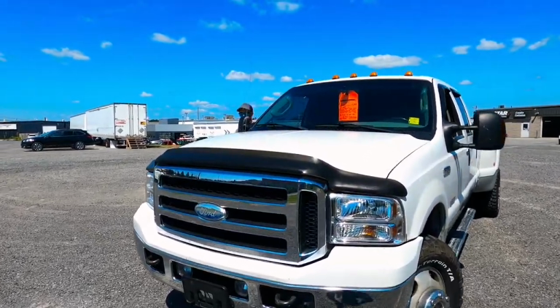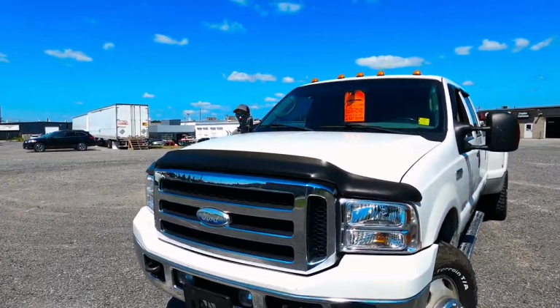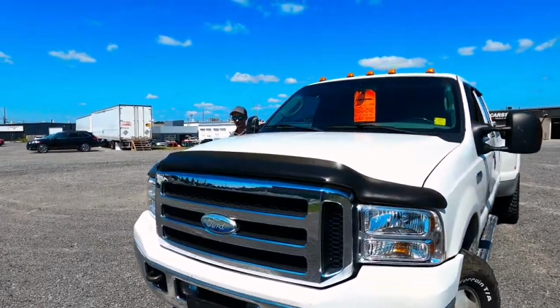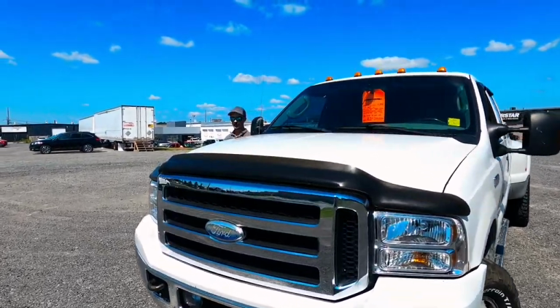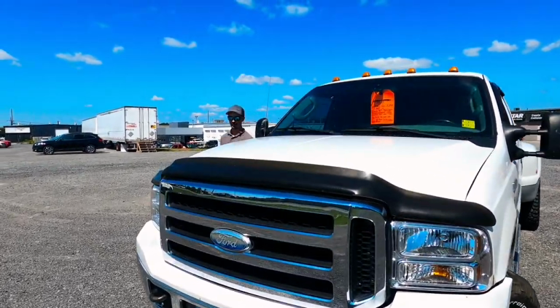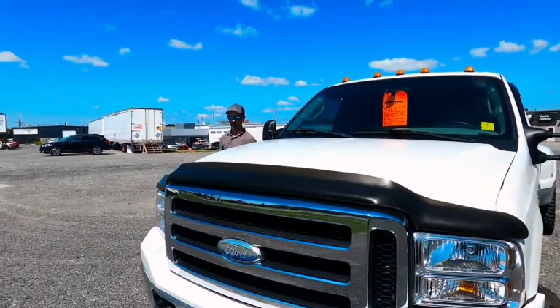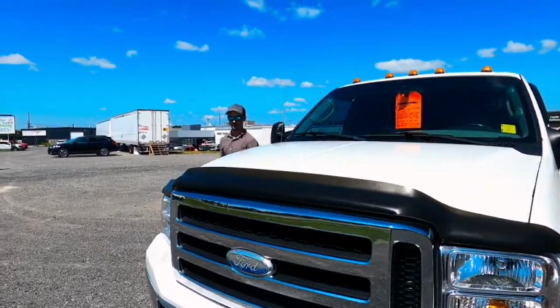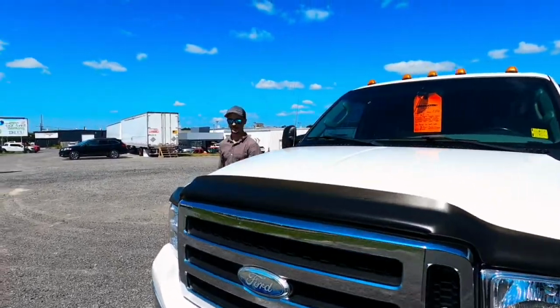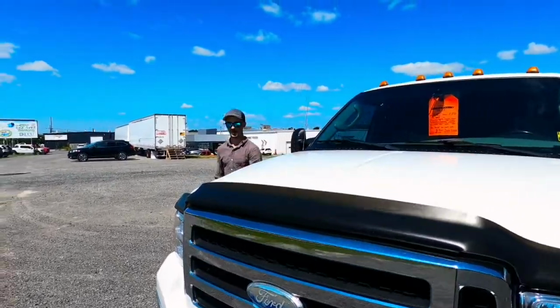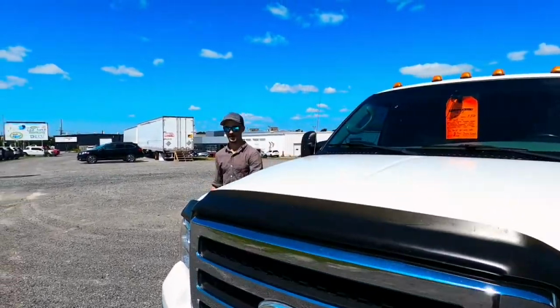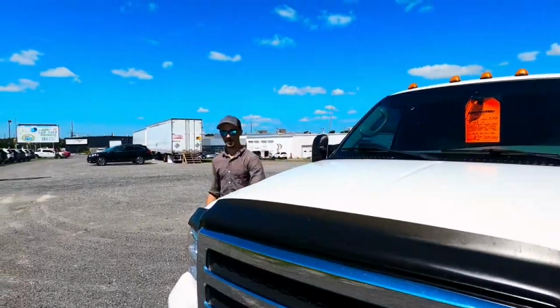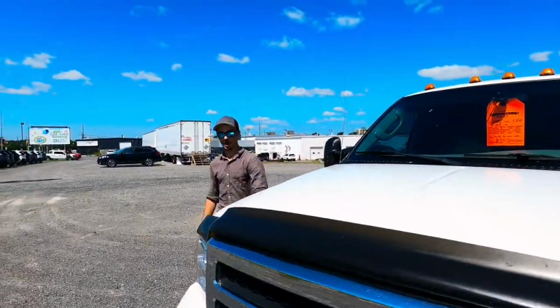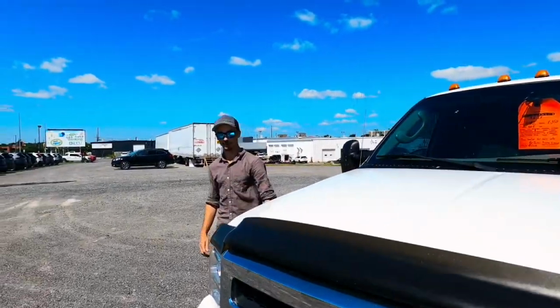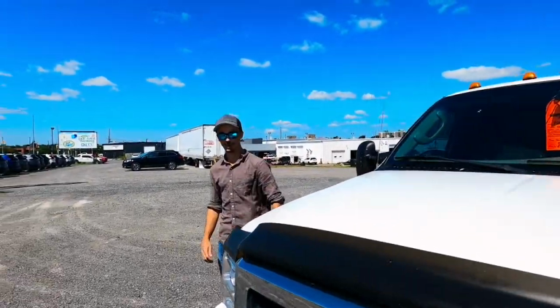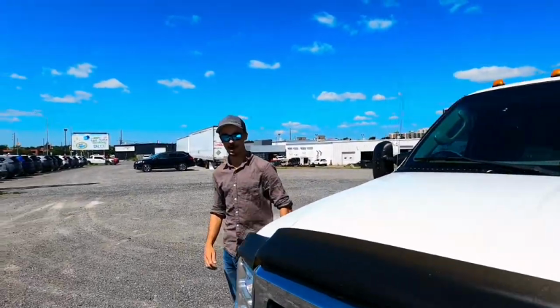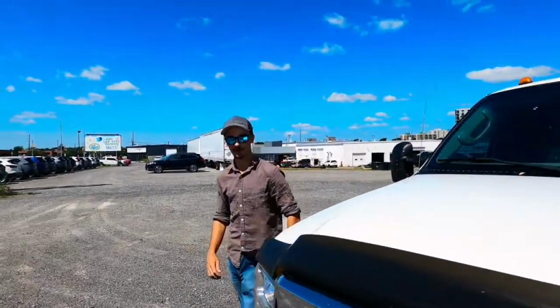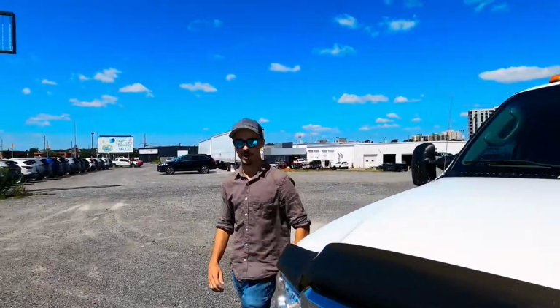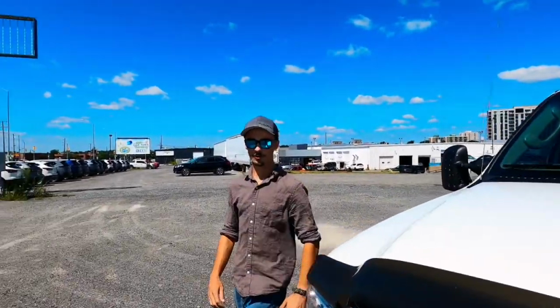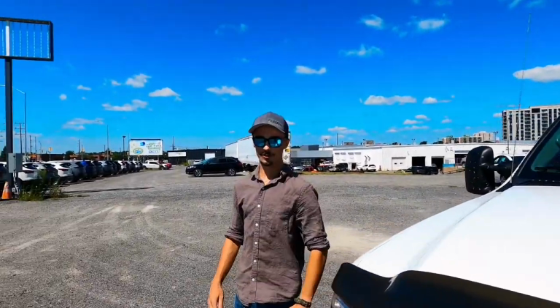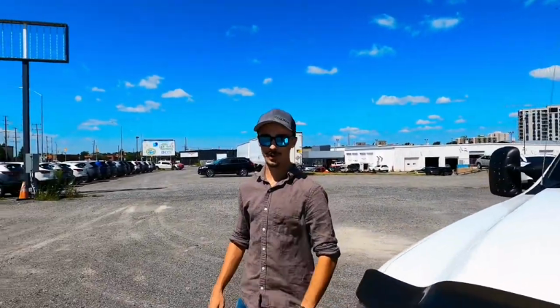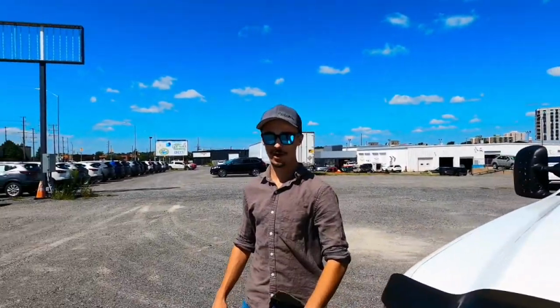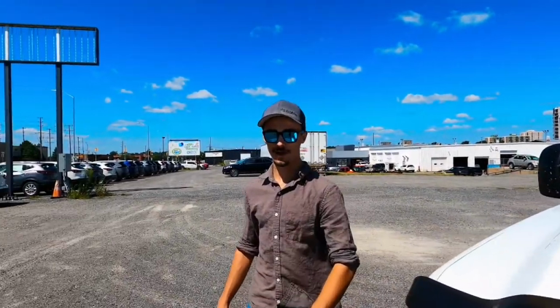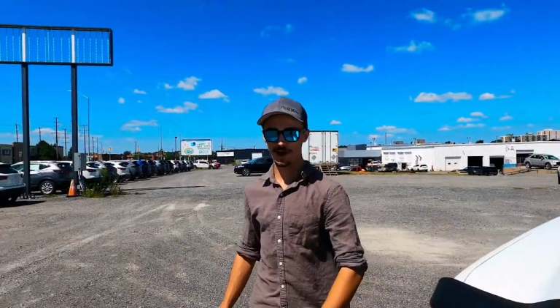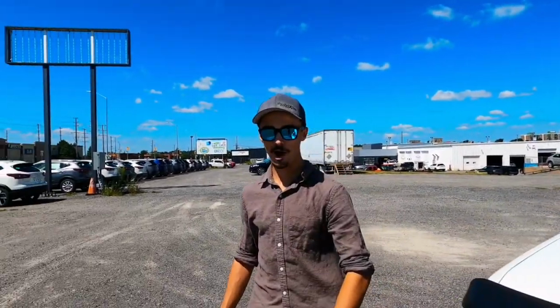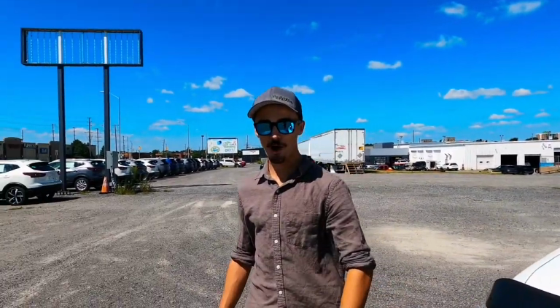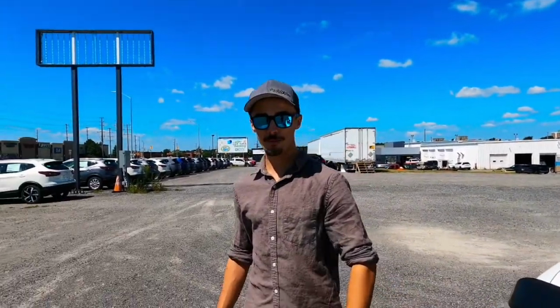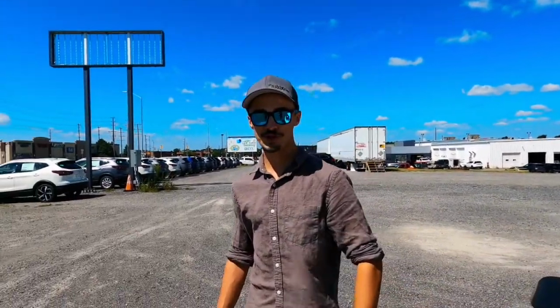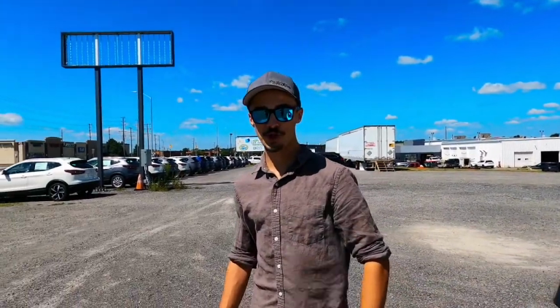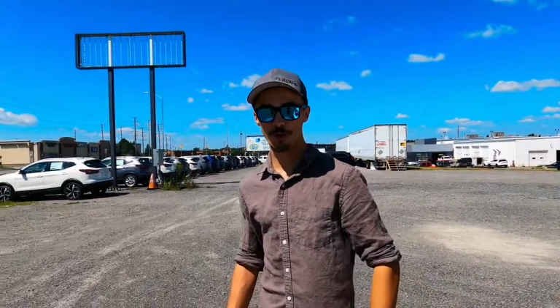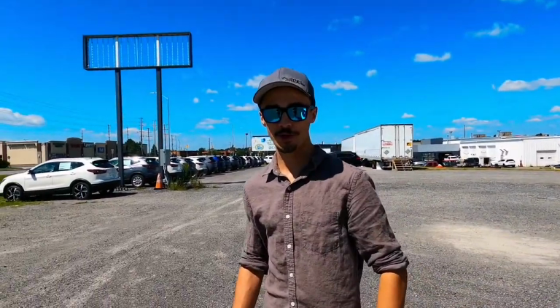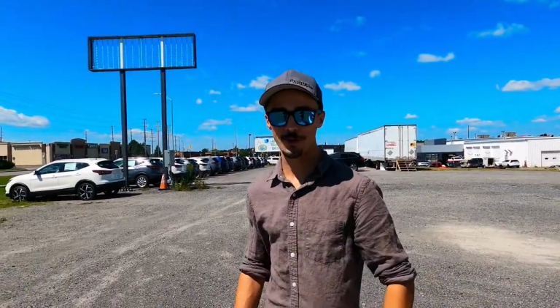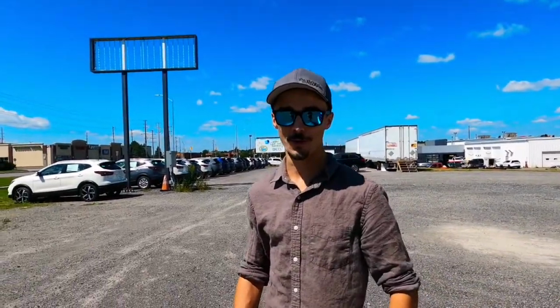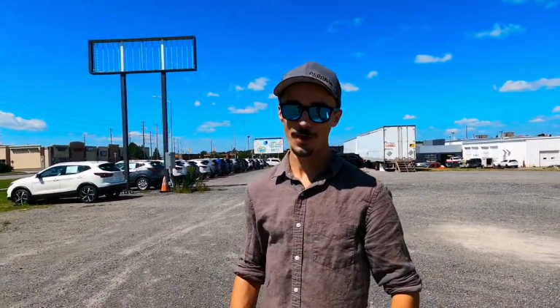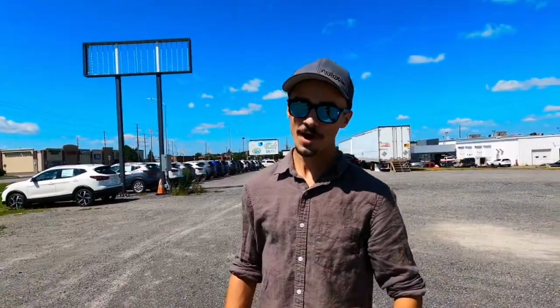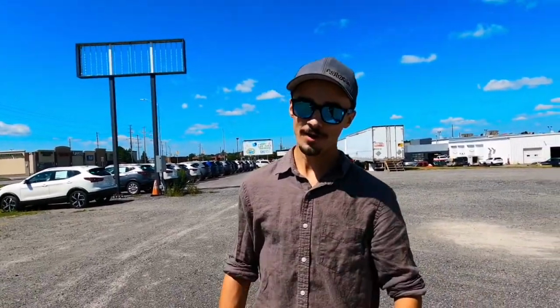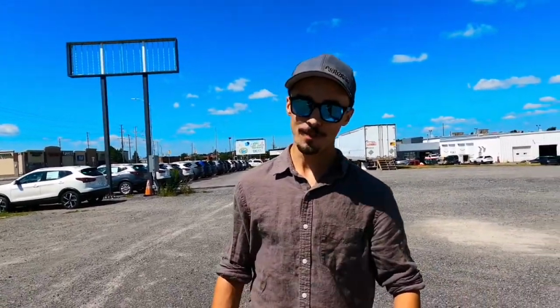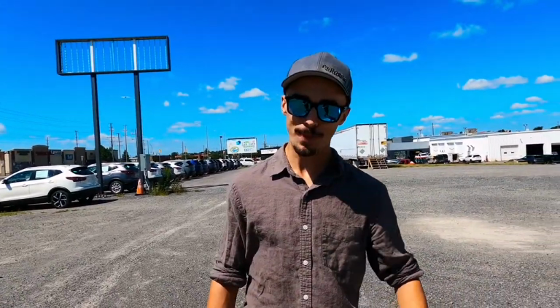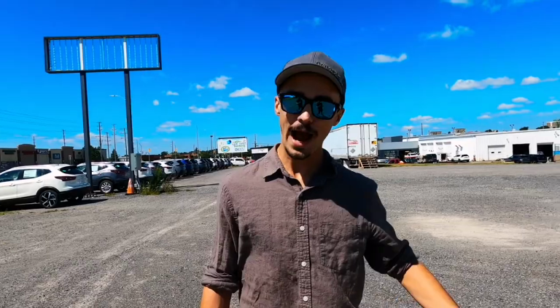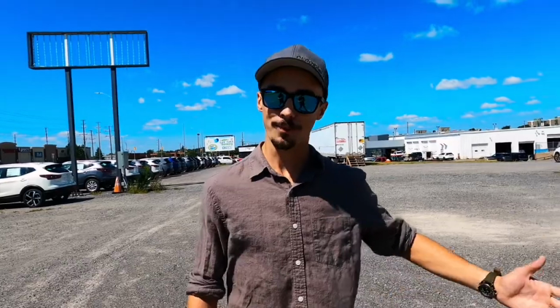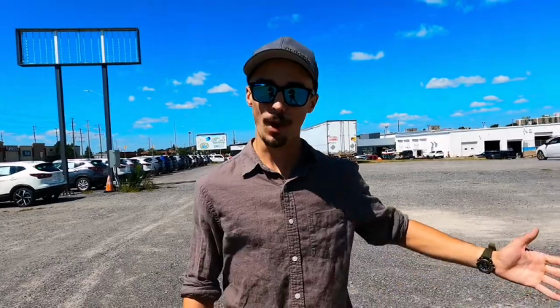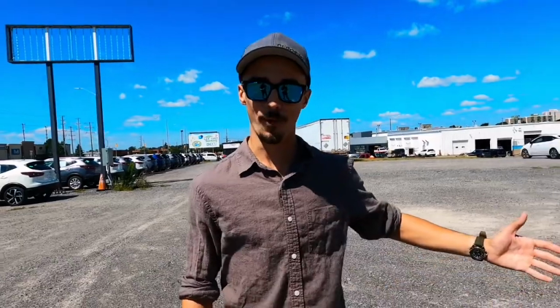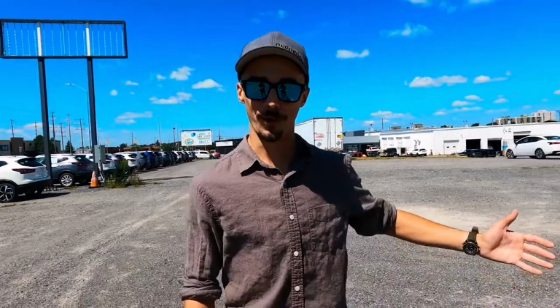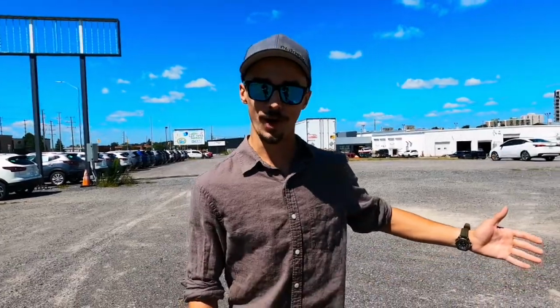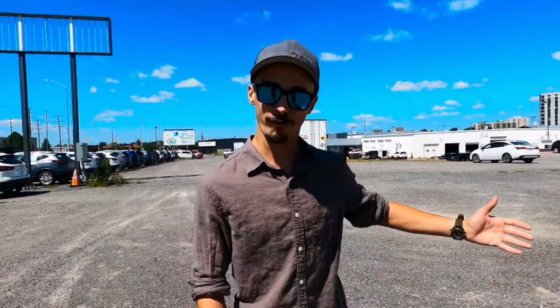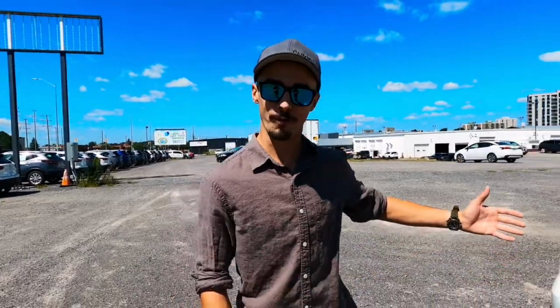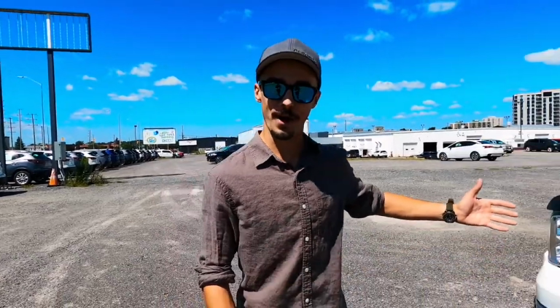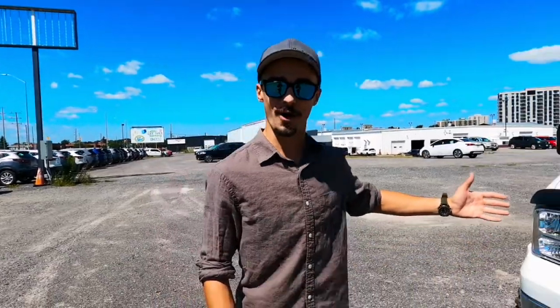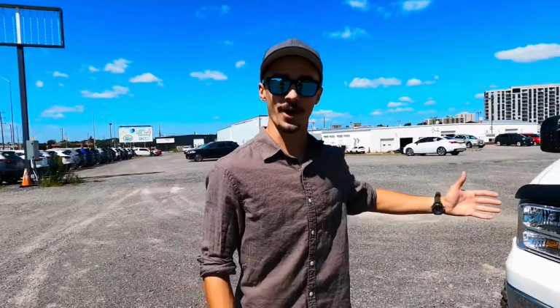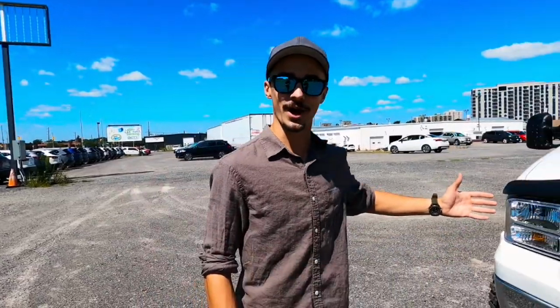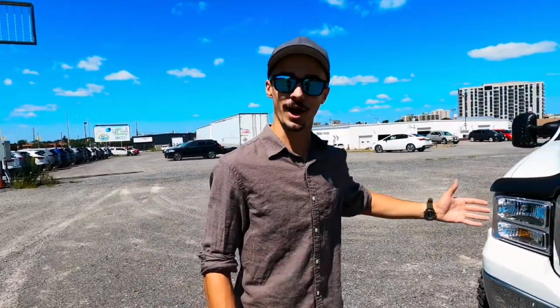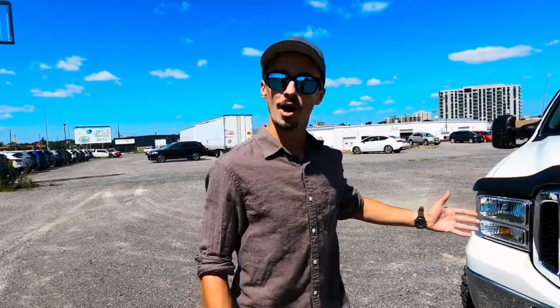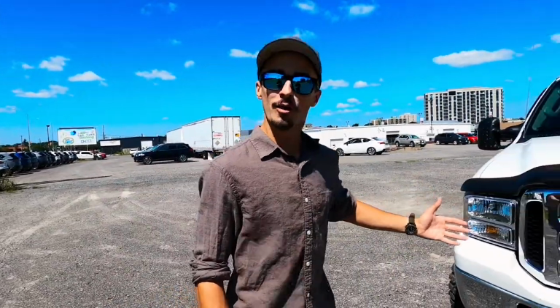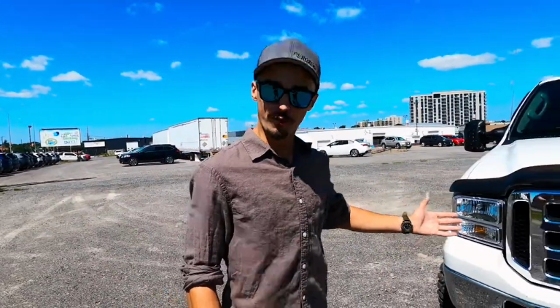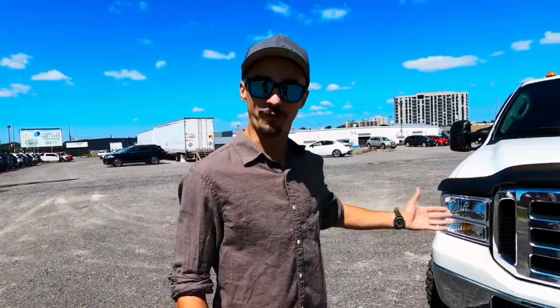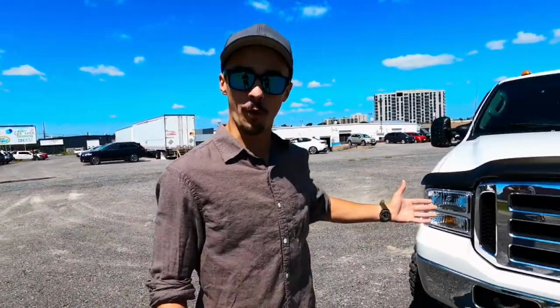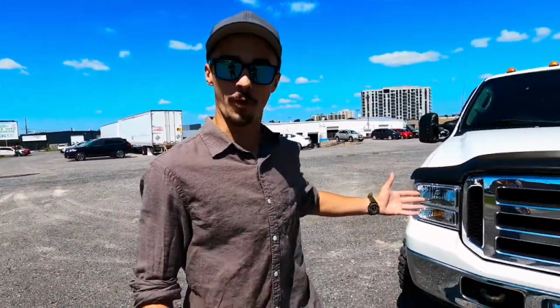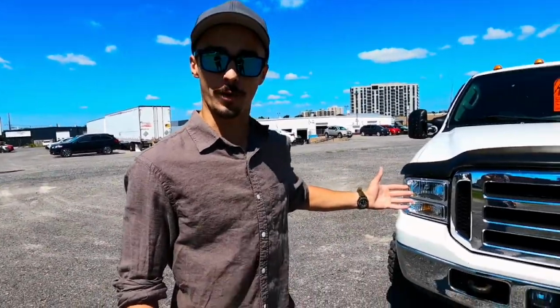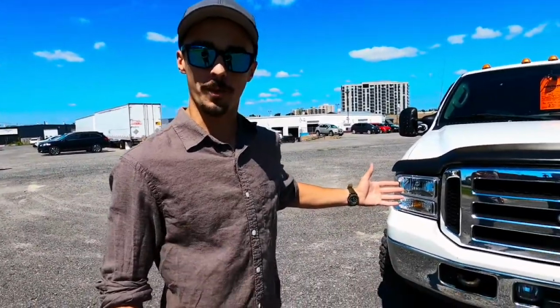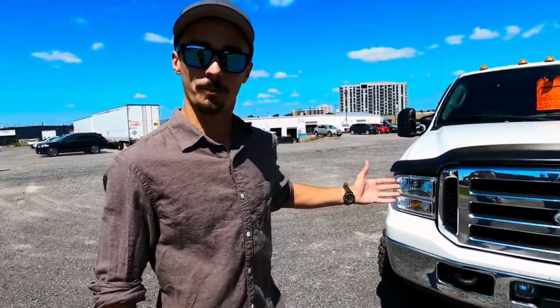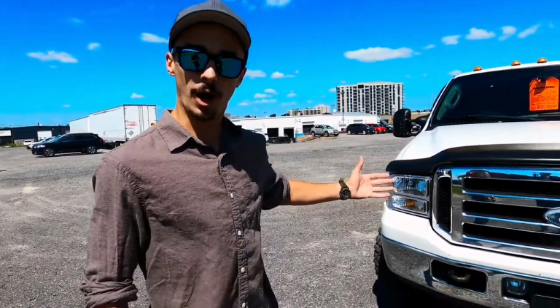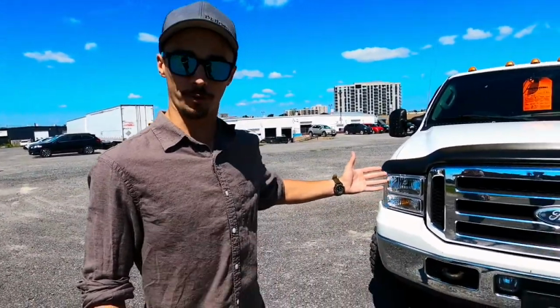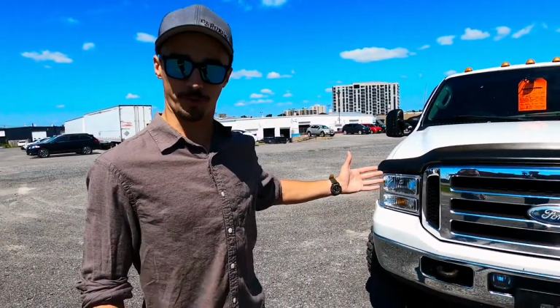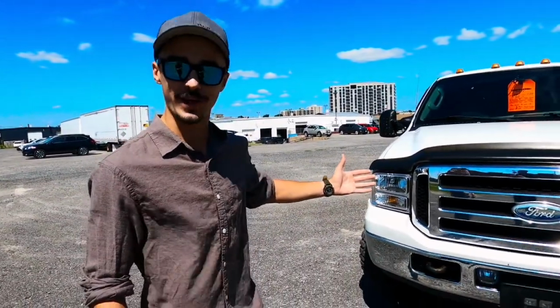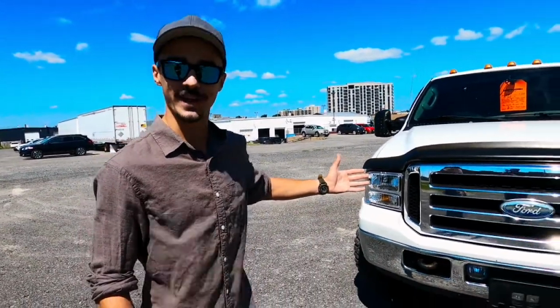On this episode of A Lot Walk with Barry, I'll be showing you the backbone of America, the Ford Model T.